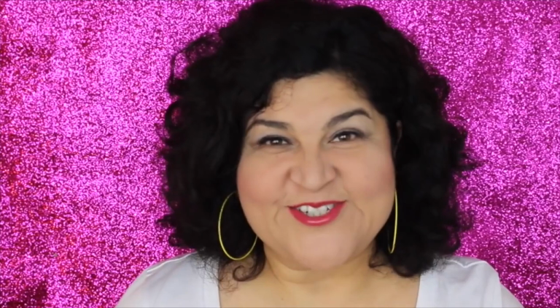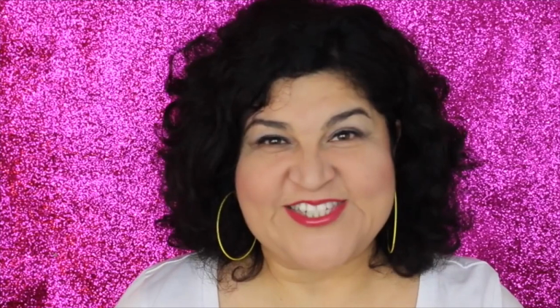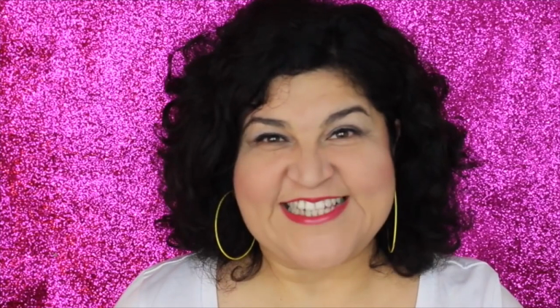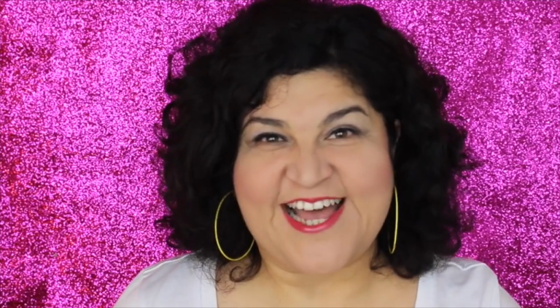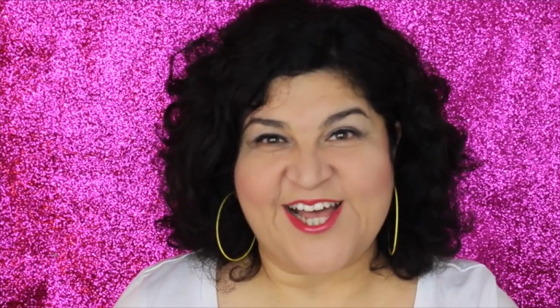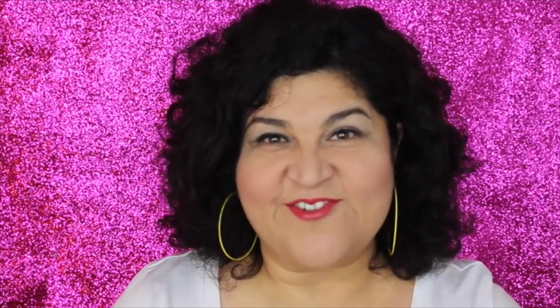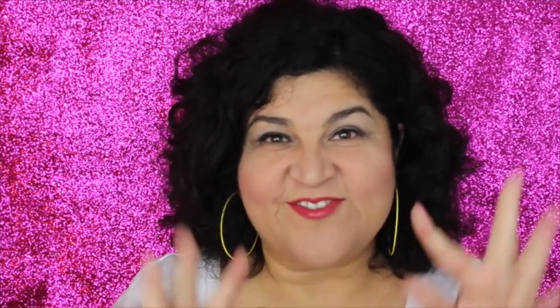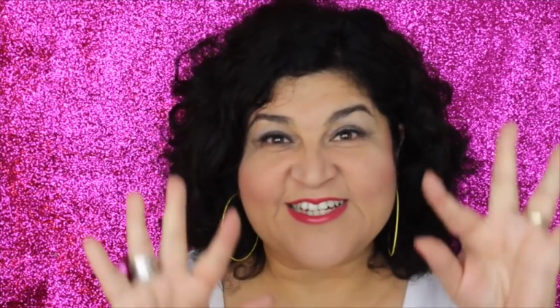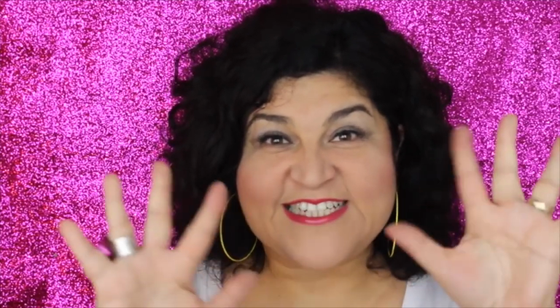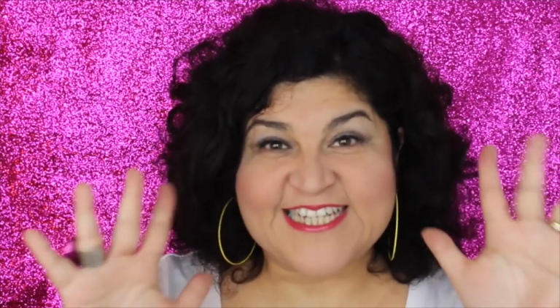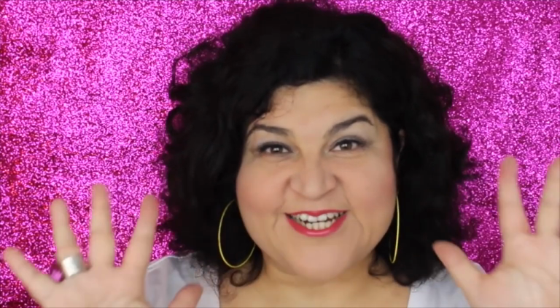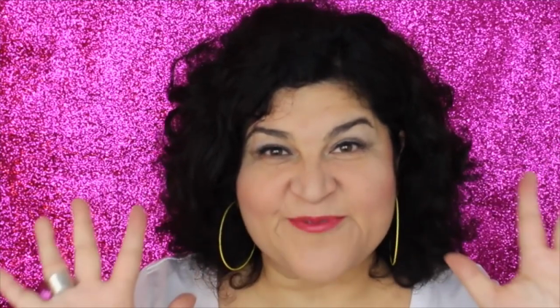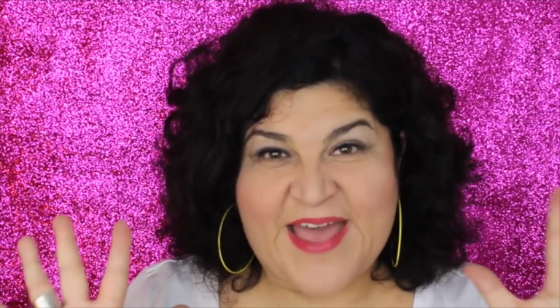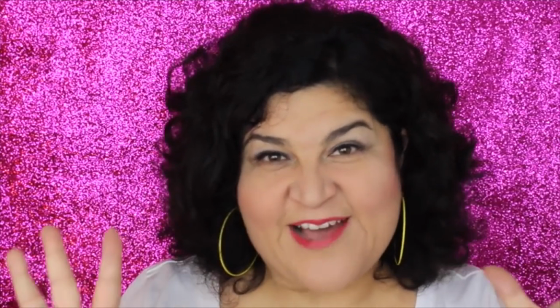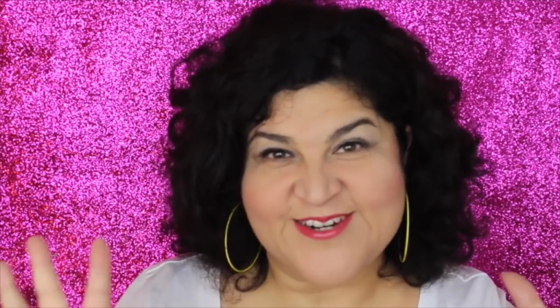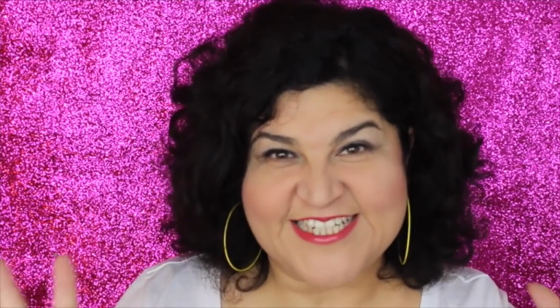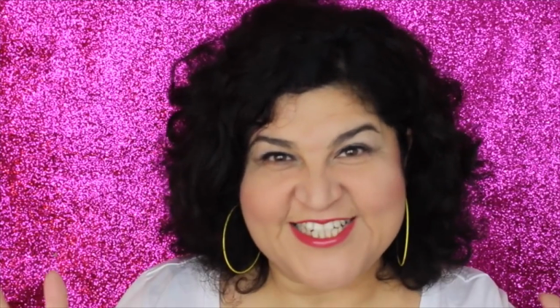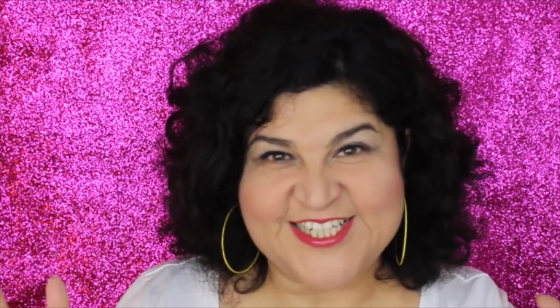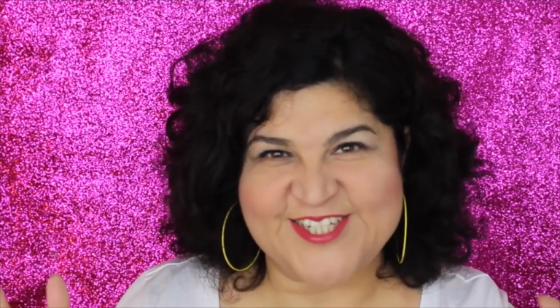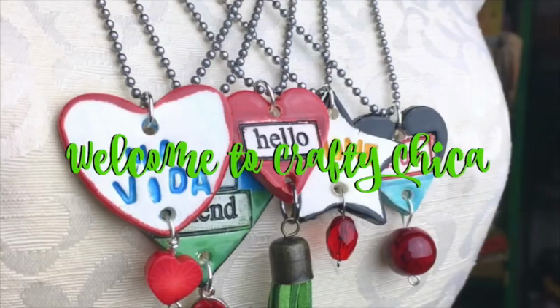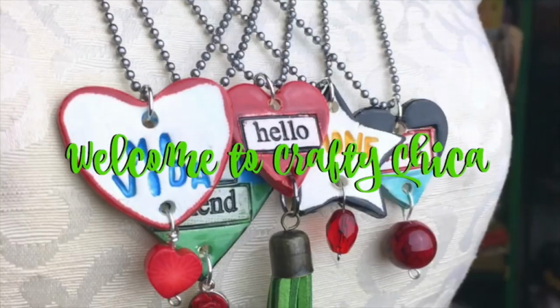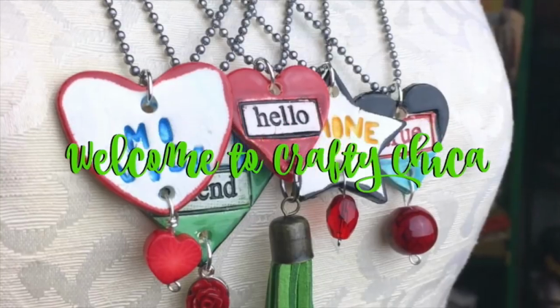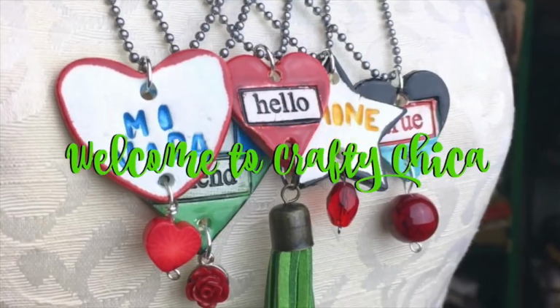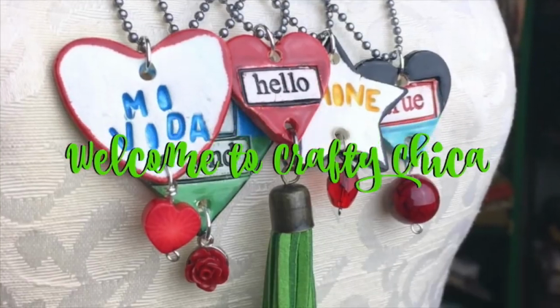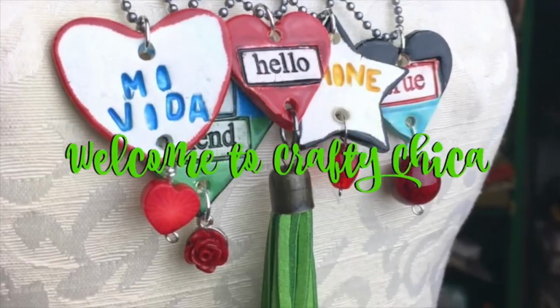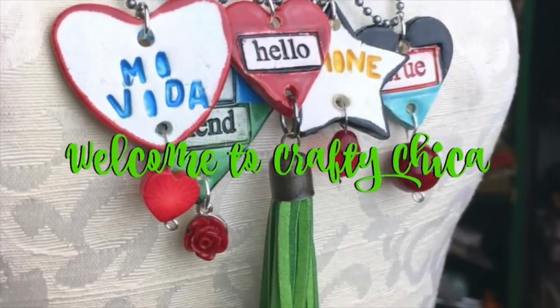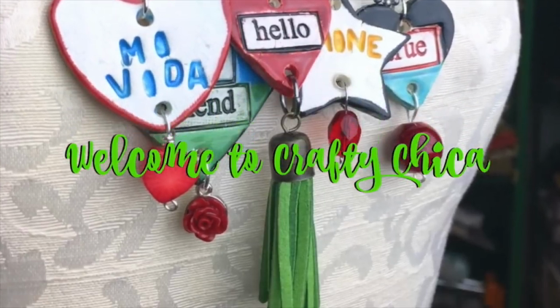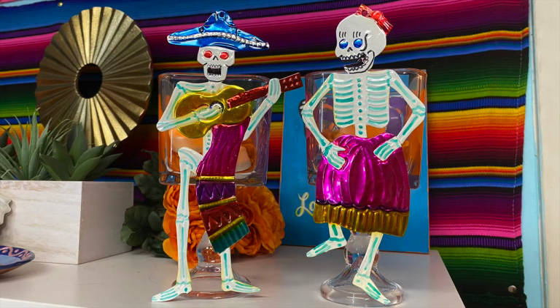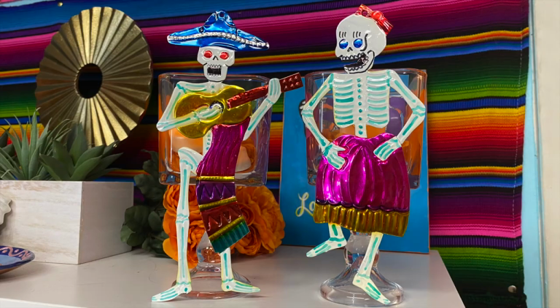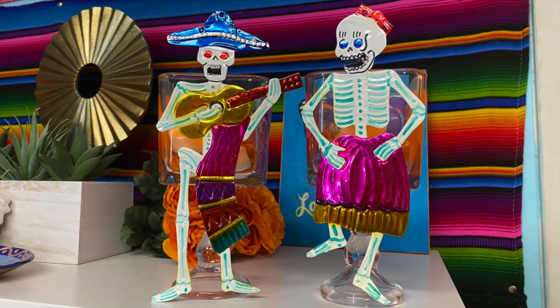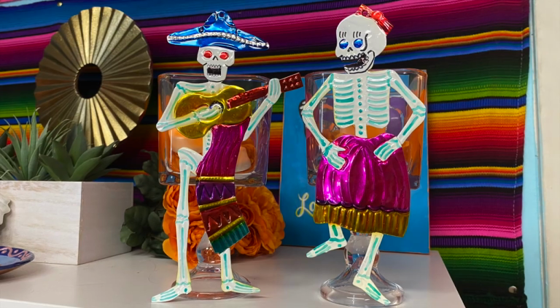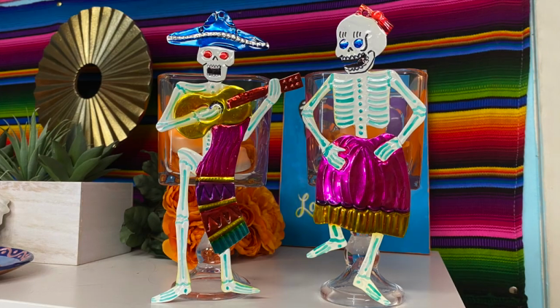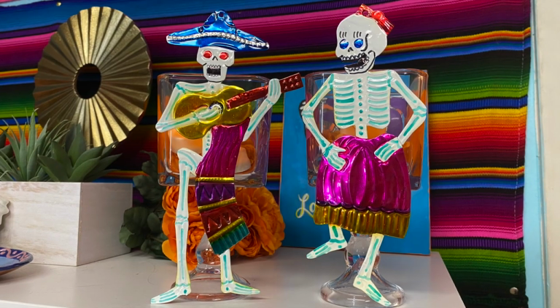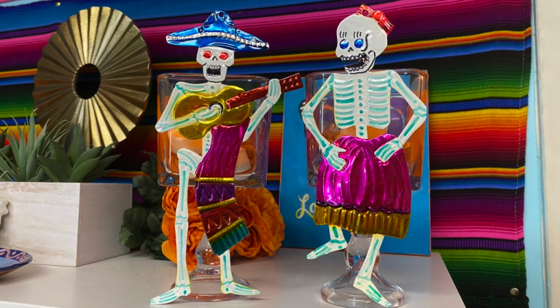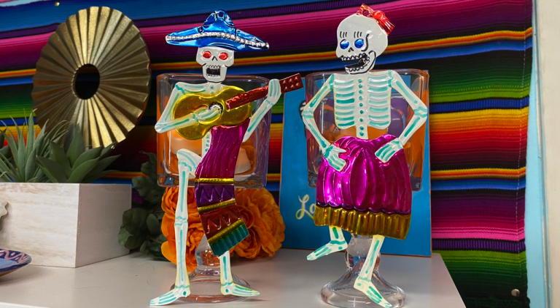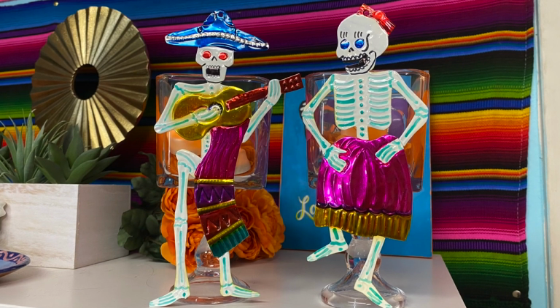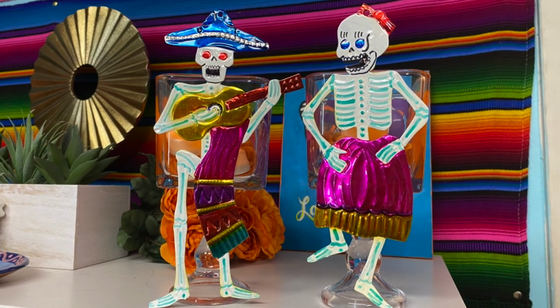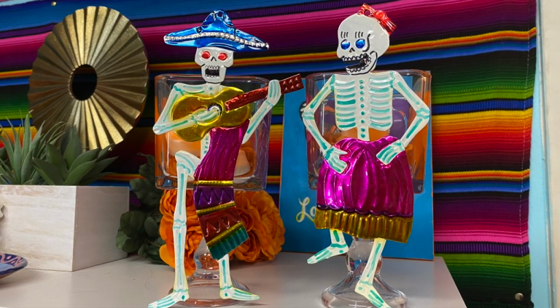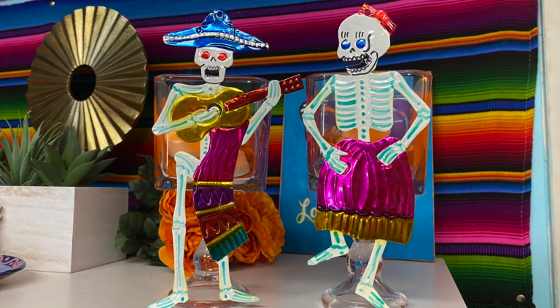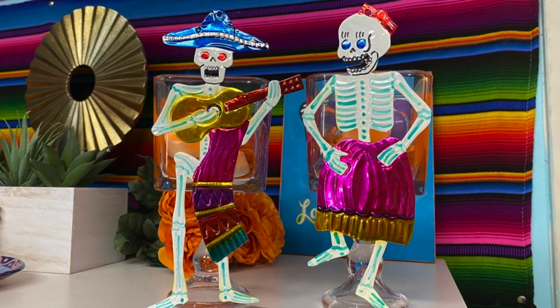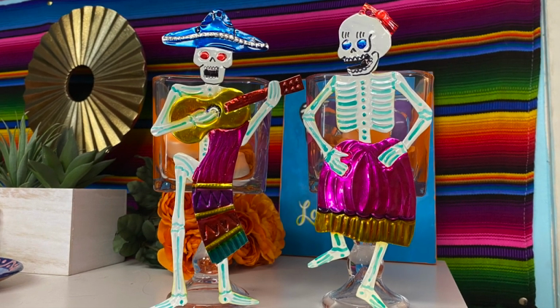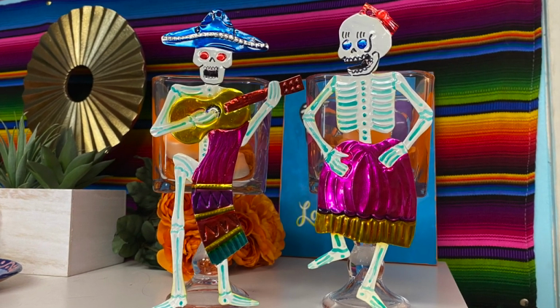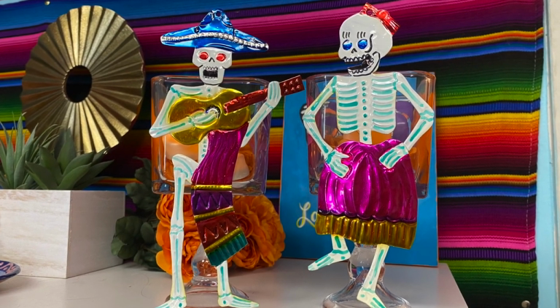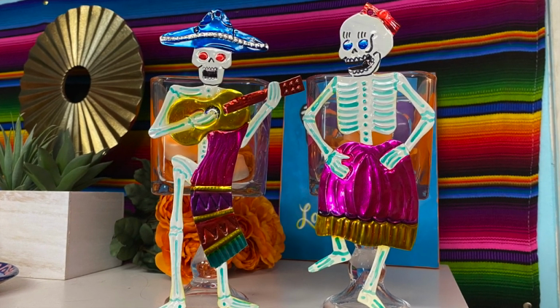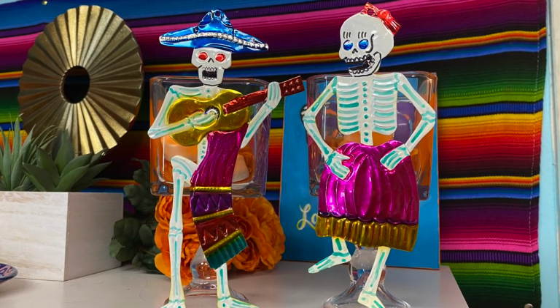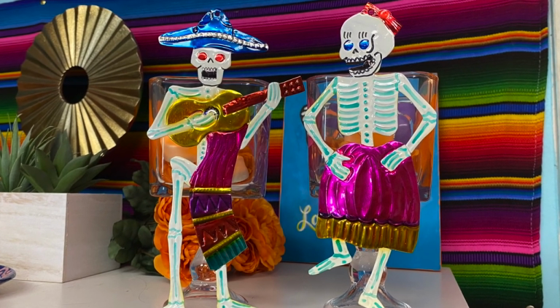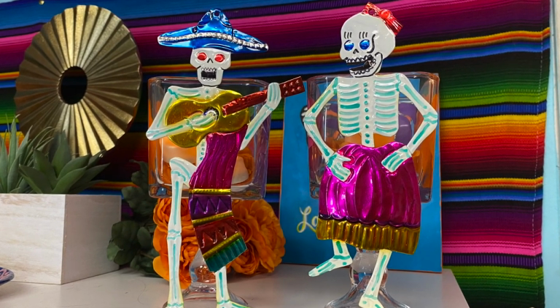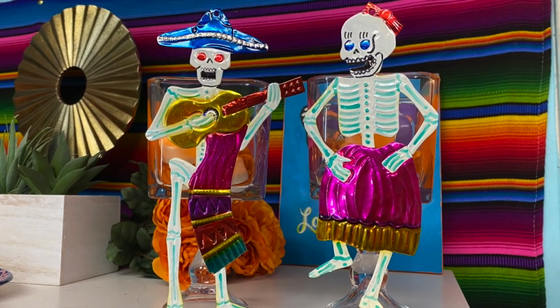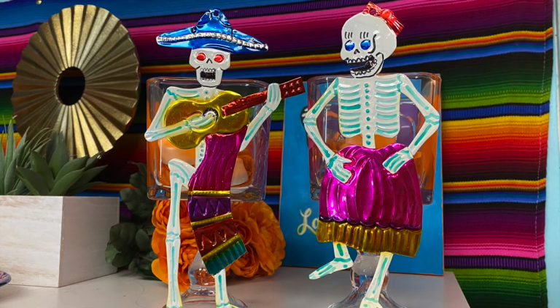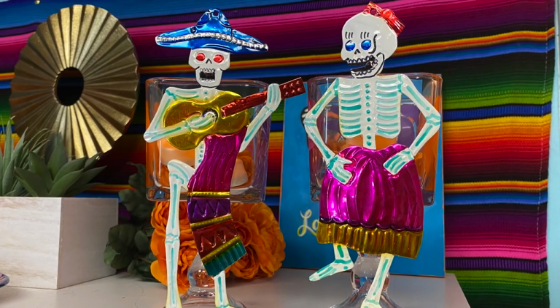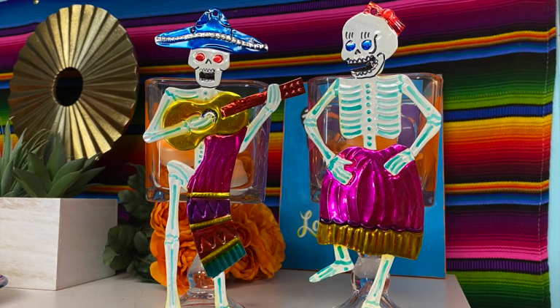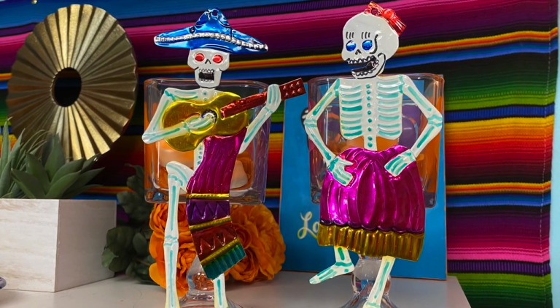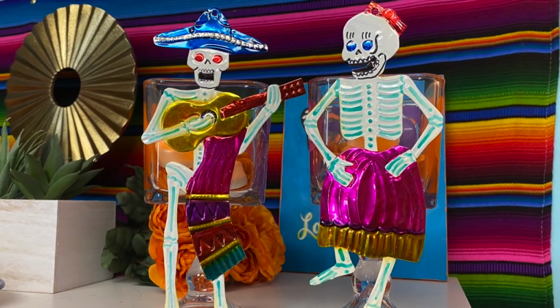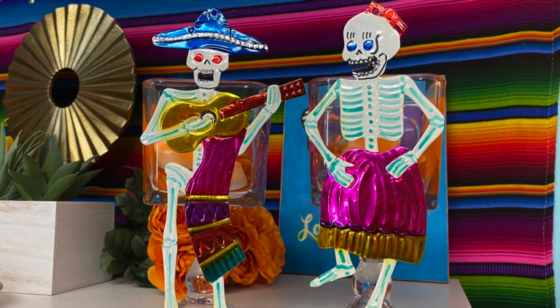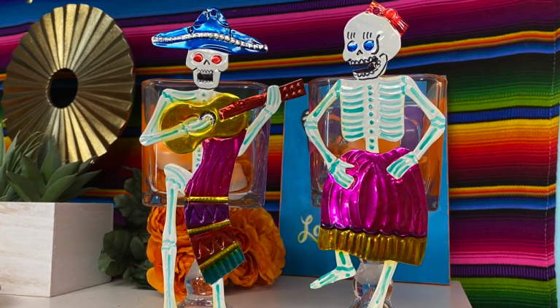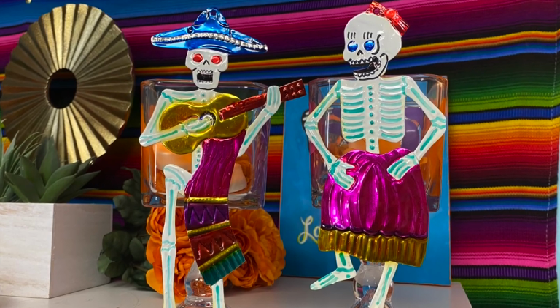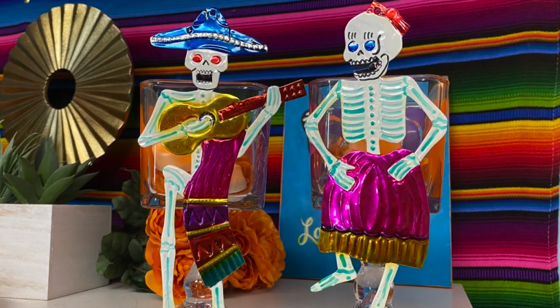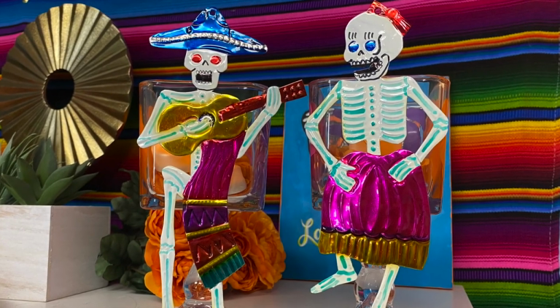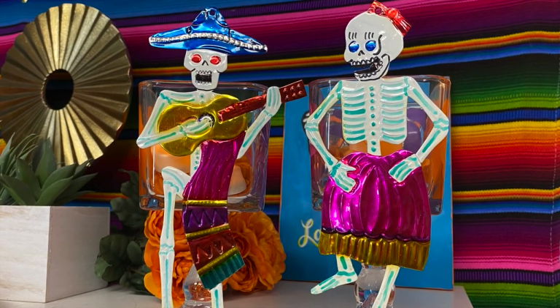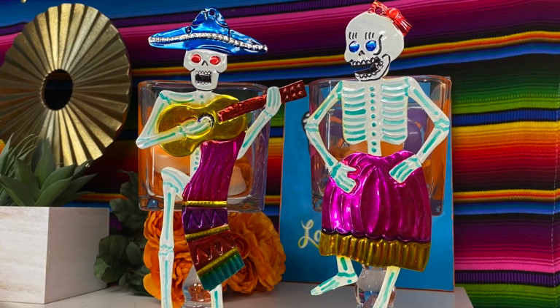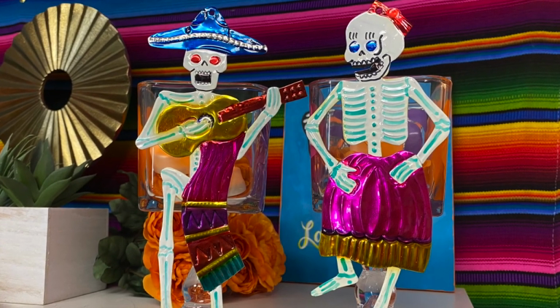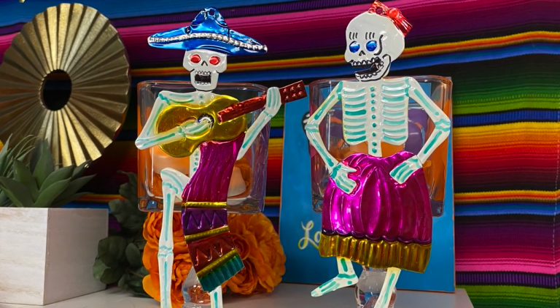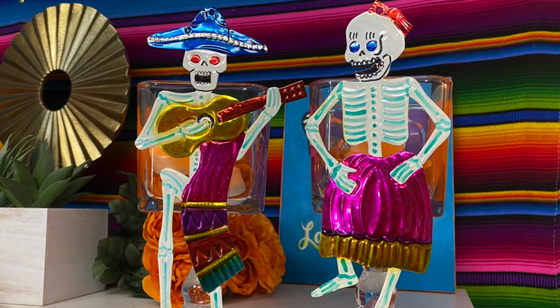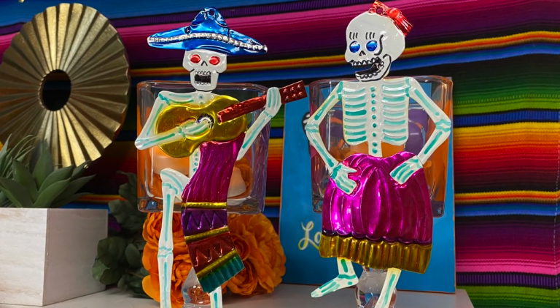Hi, it's Kathy the Crafty Chica and I'm going to show you how to make these really cool candelarias for your ofrenda for Day of the Dead.